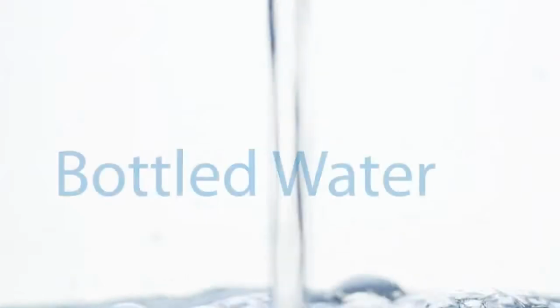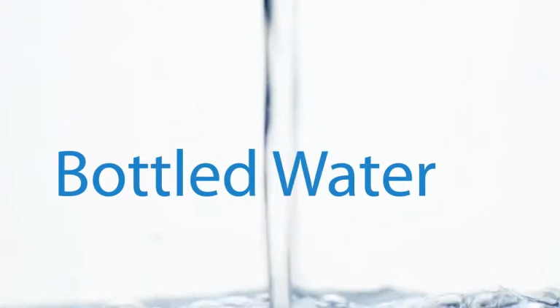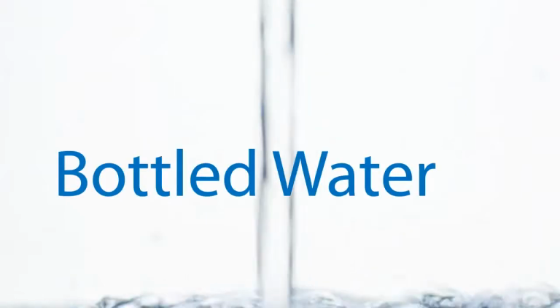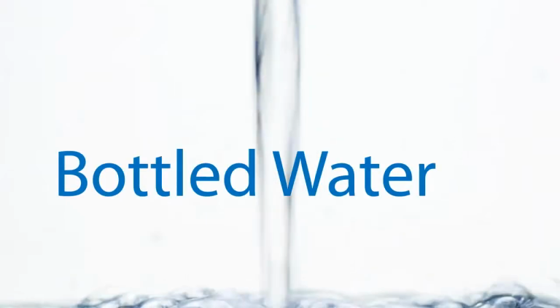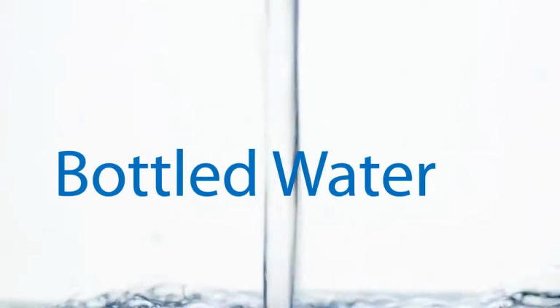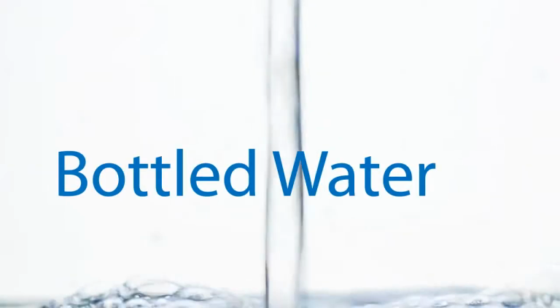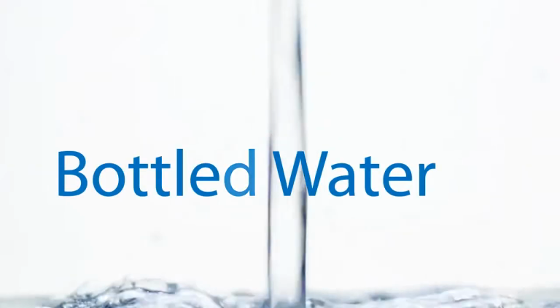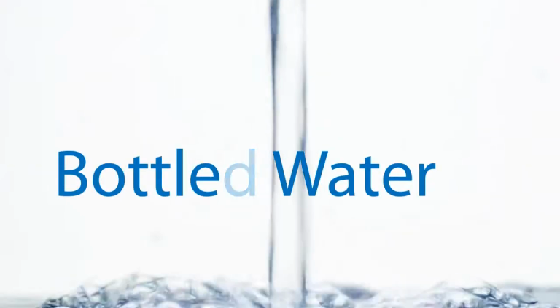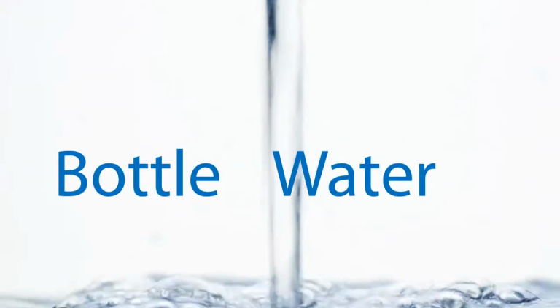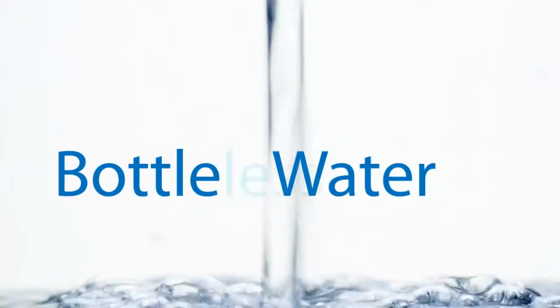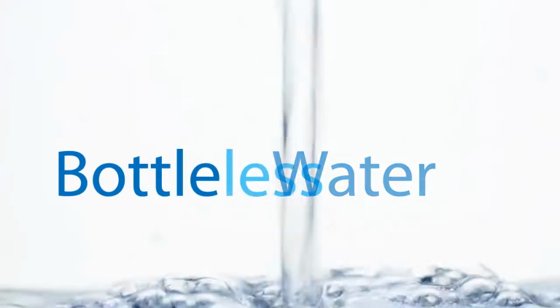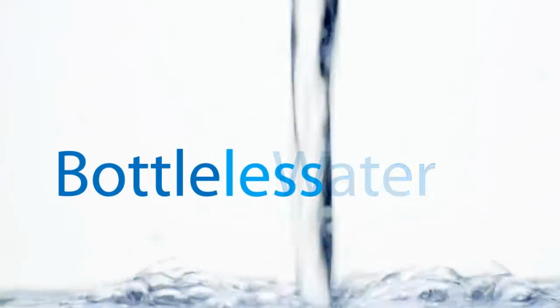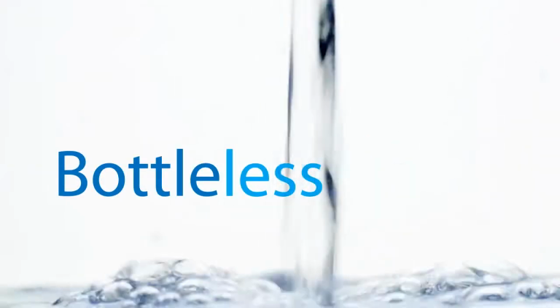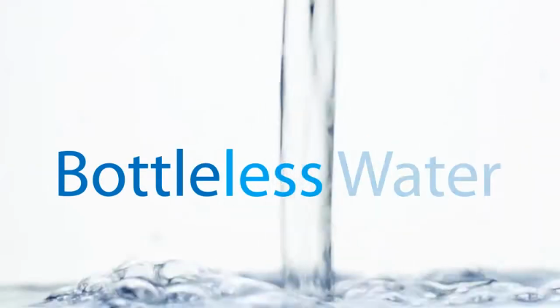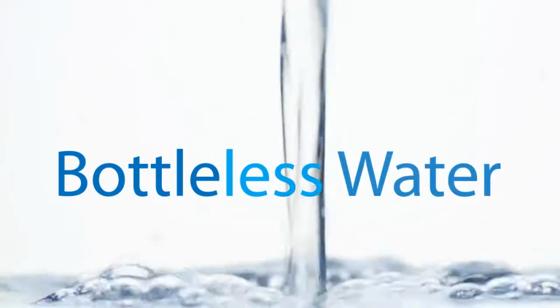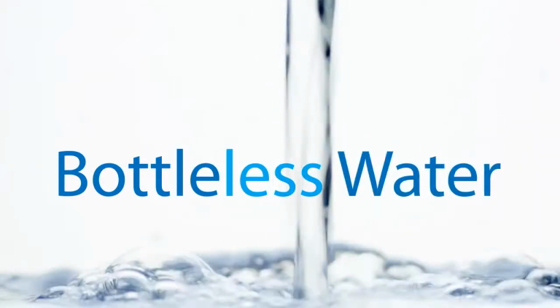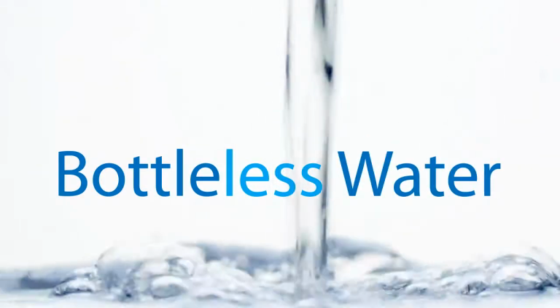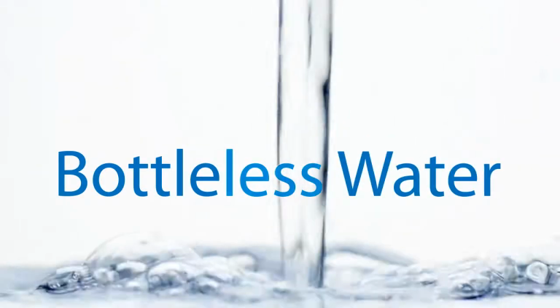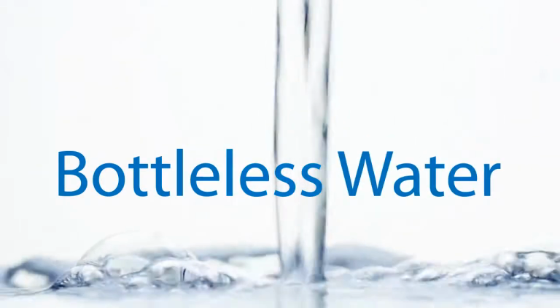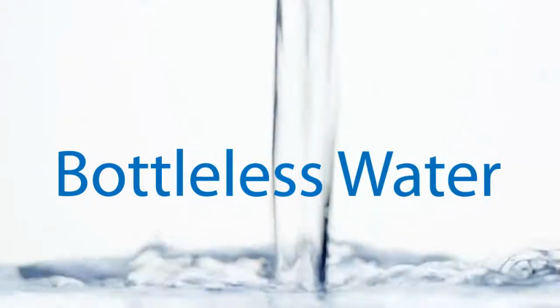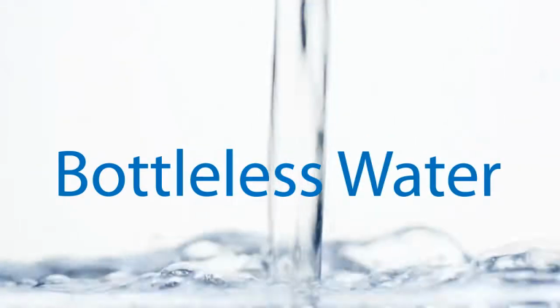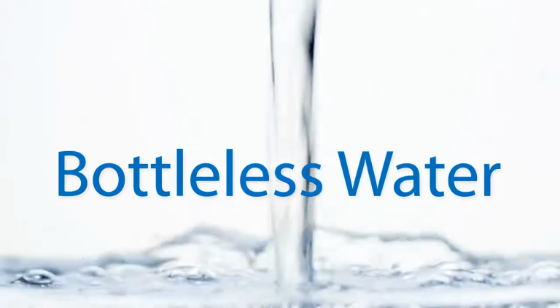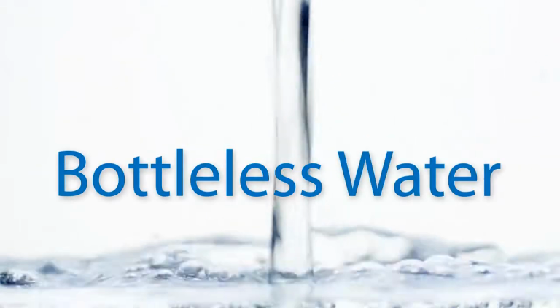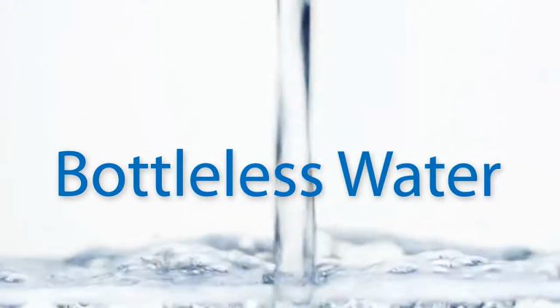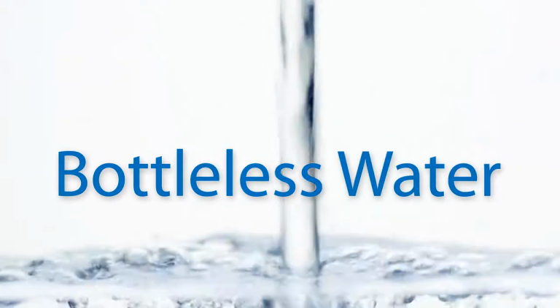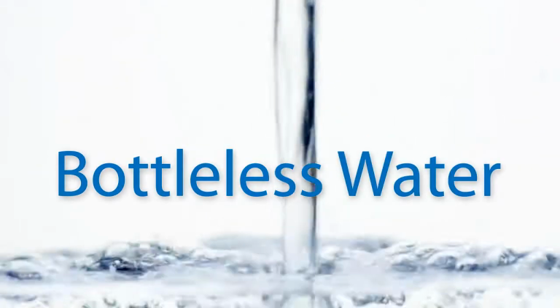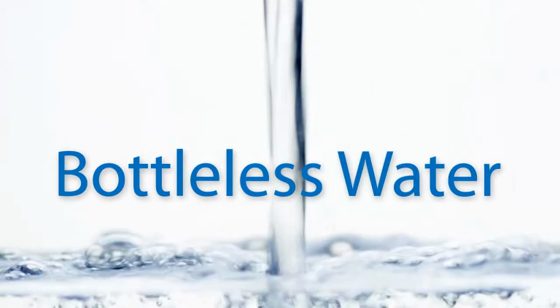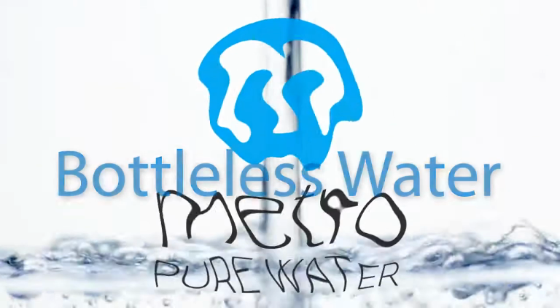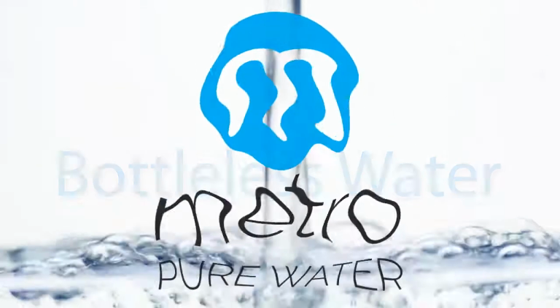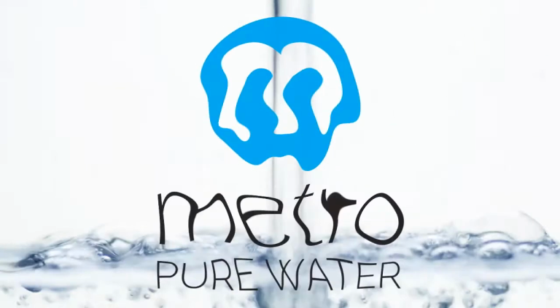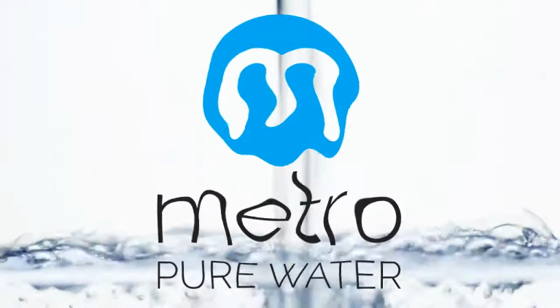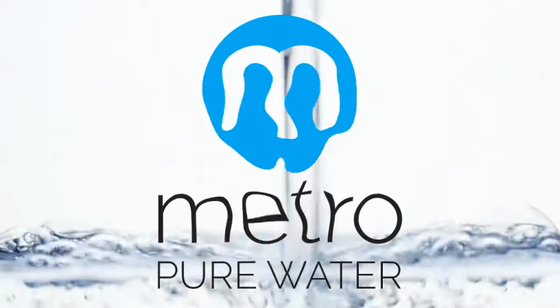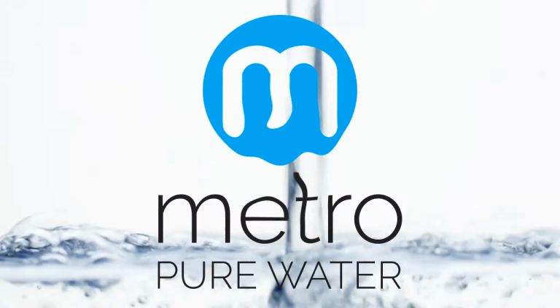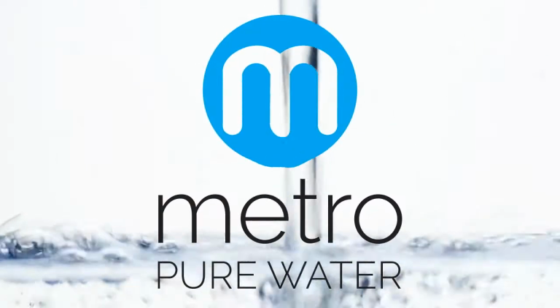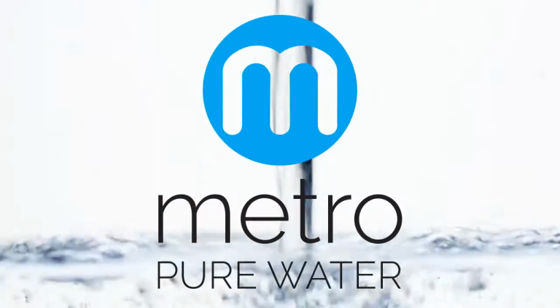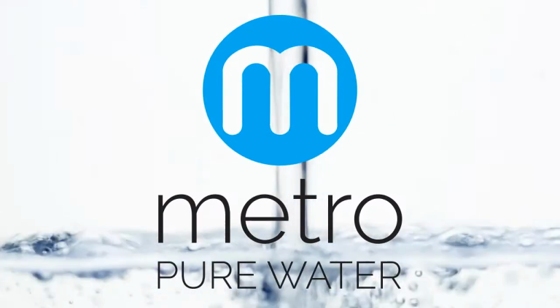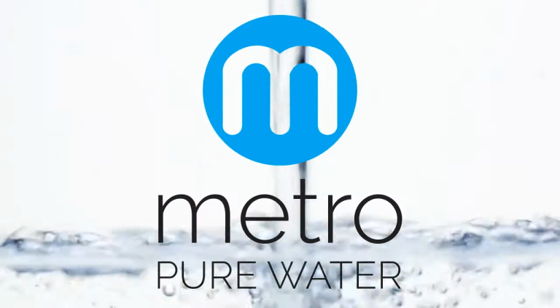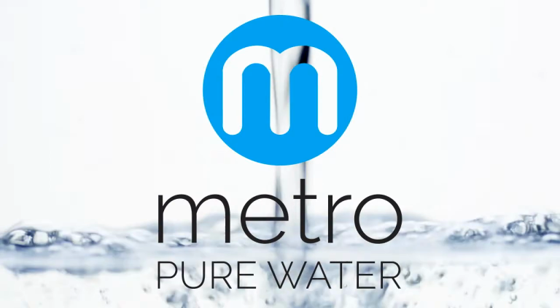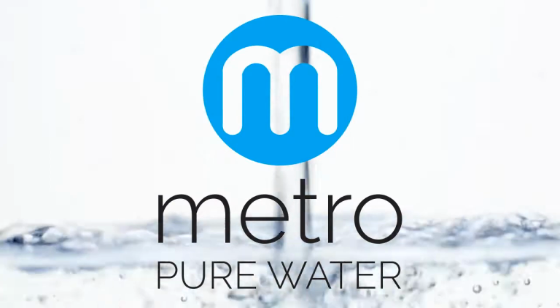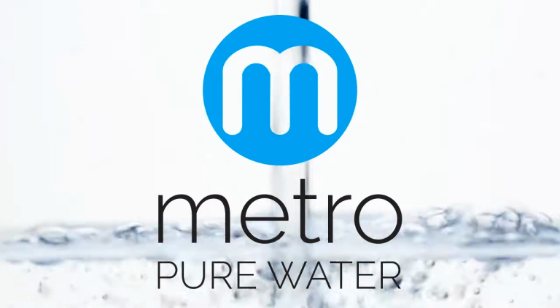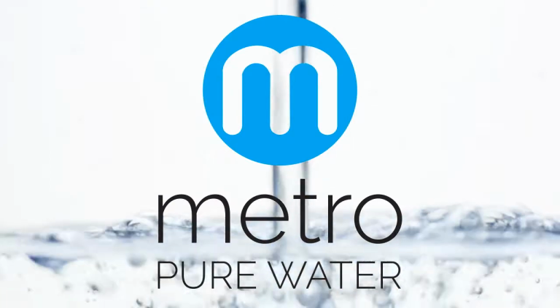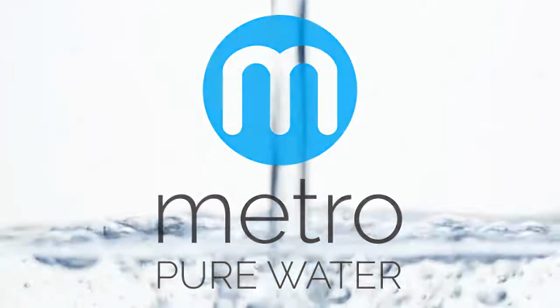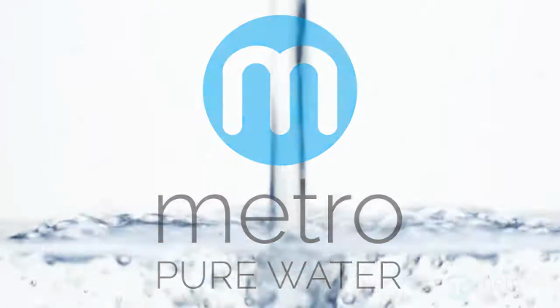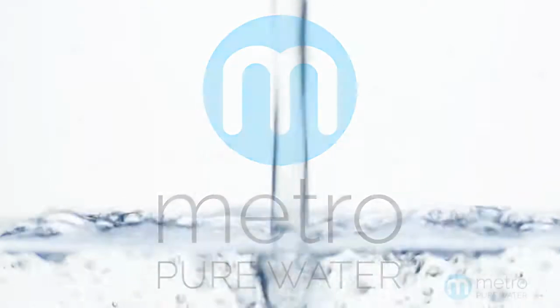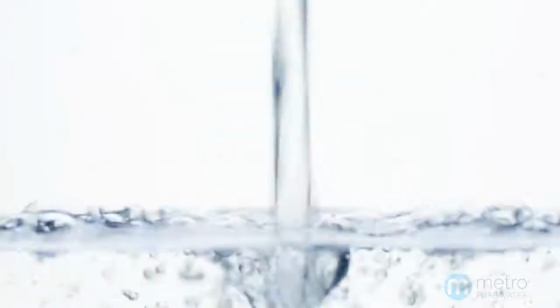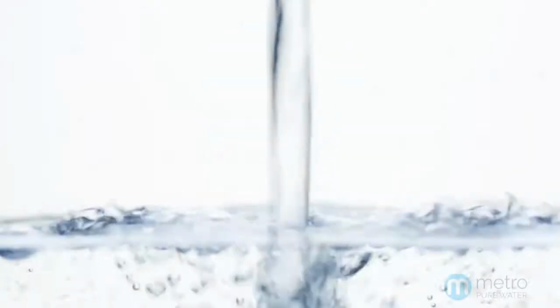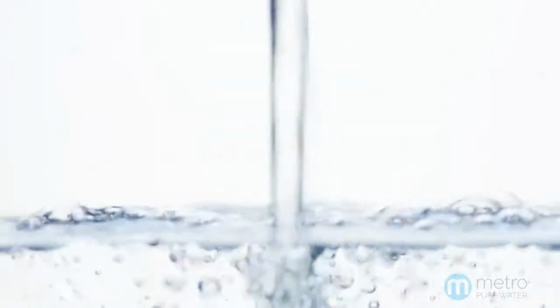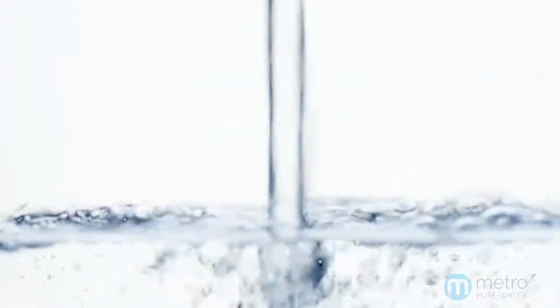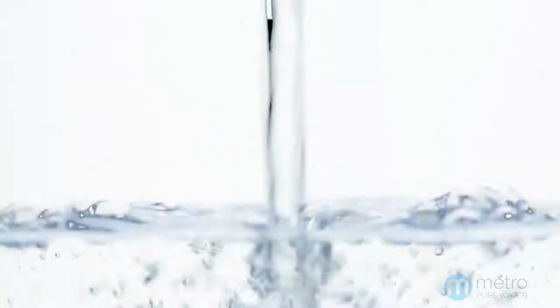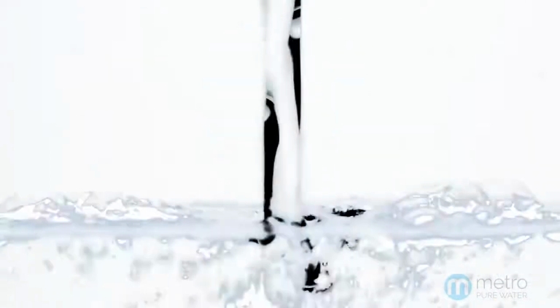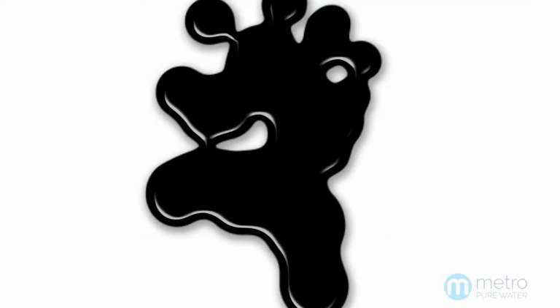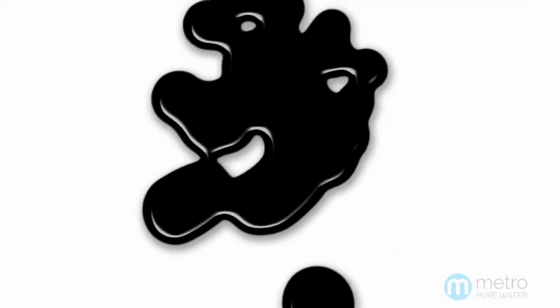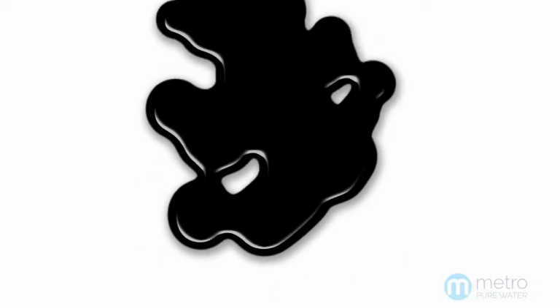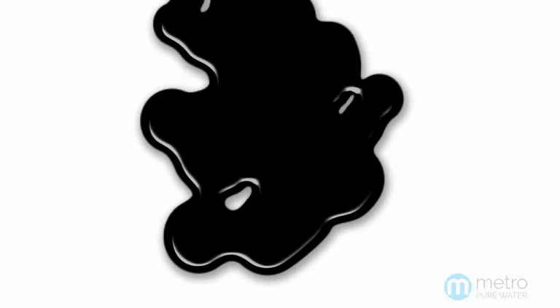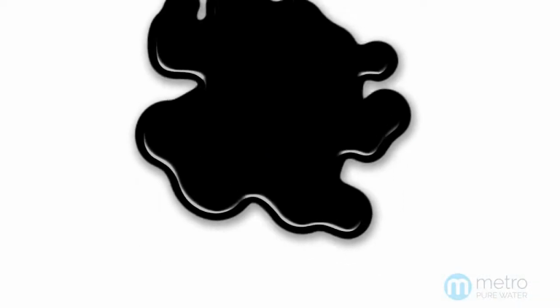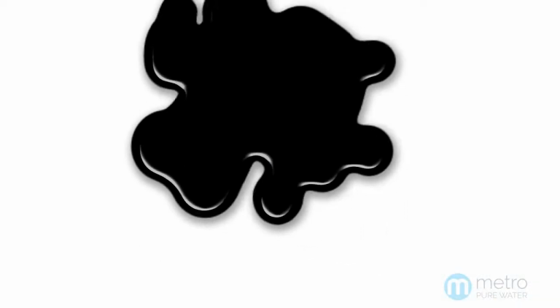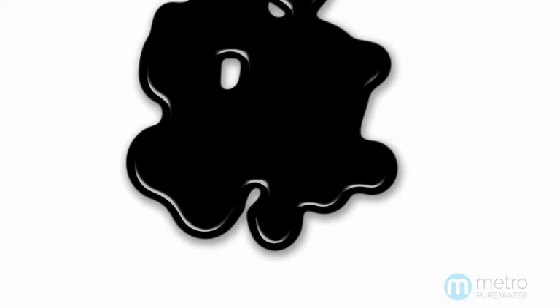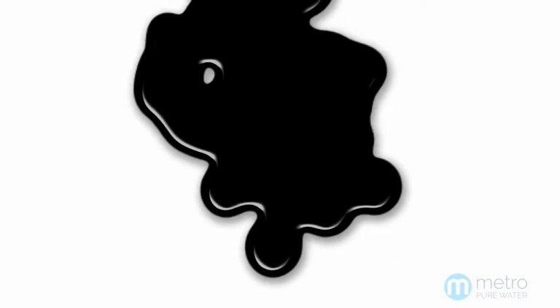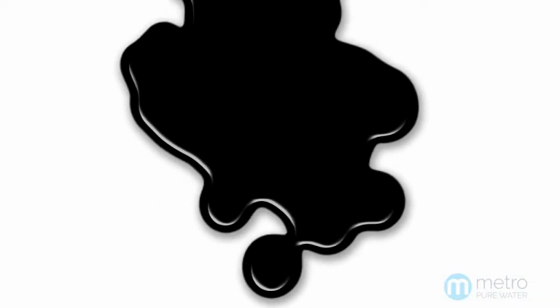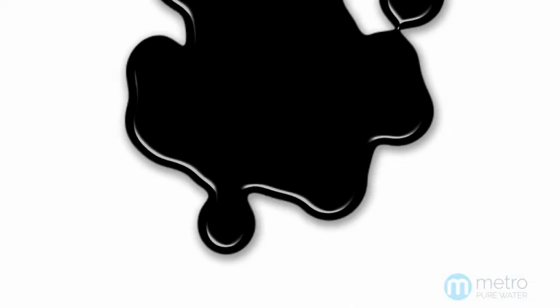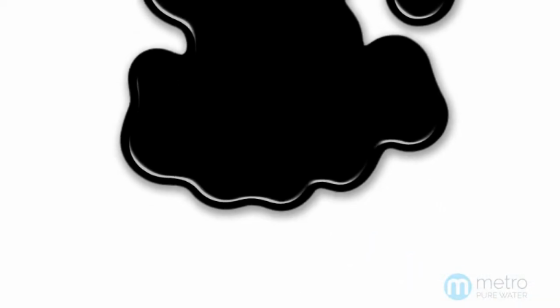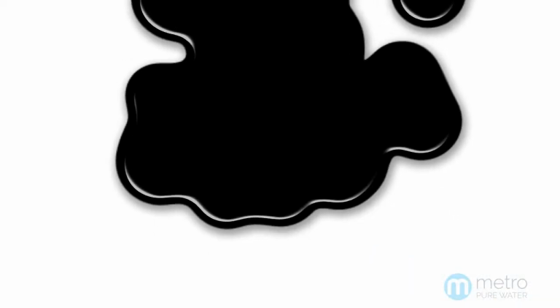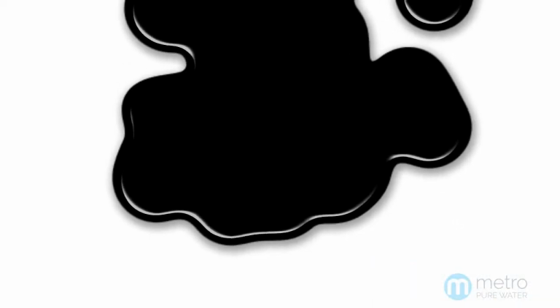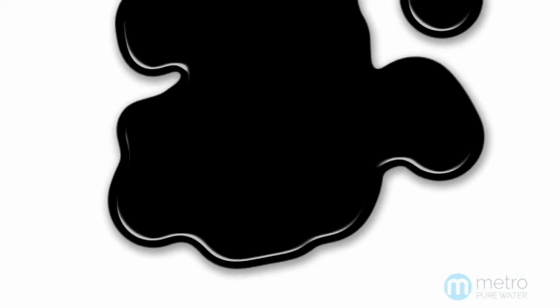It's time to go bottleless with Metro Pure Water. Bottled water is a messy business.